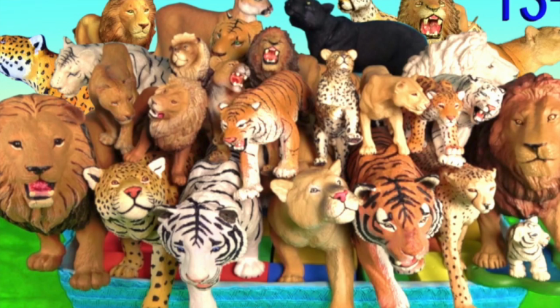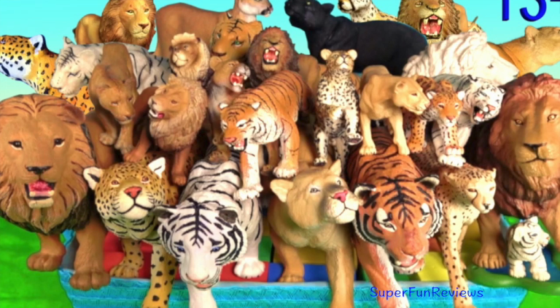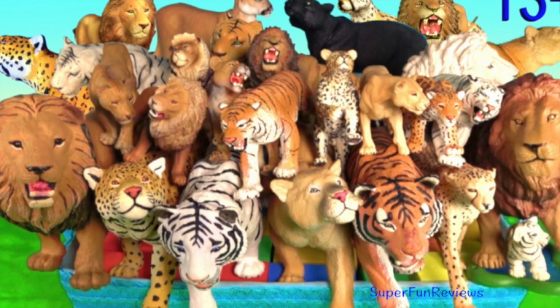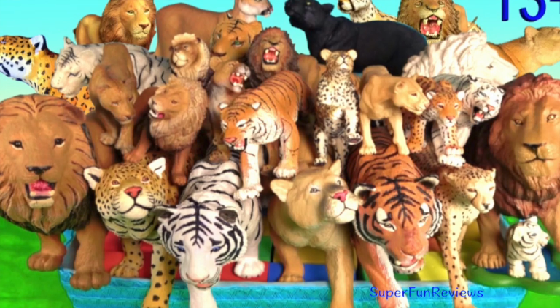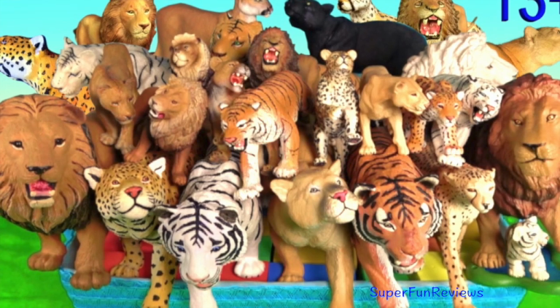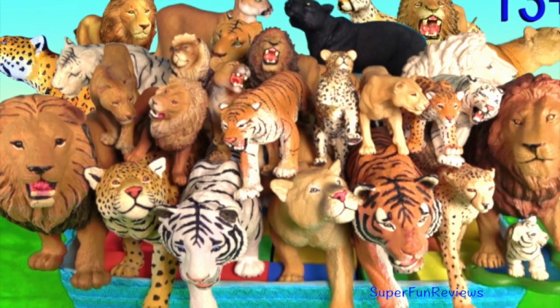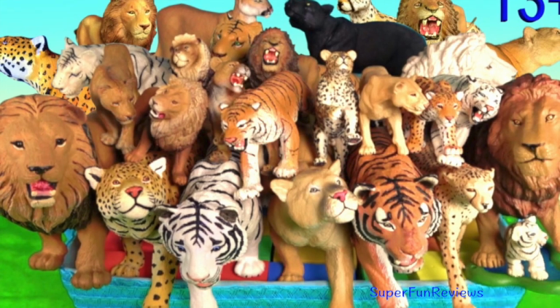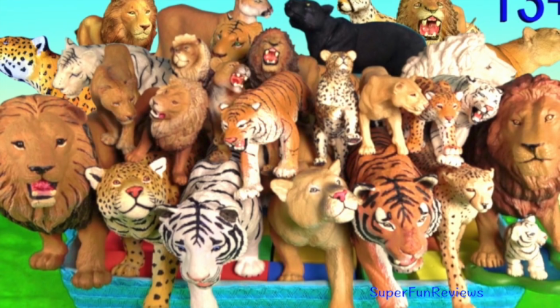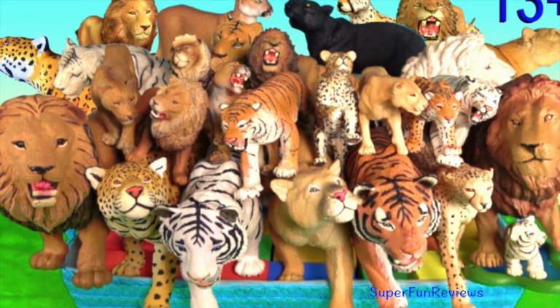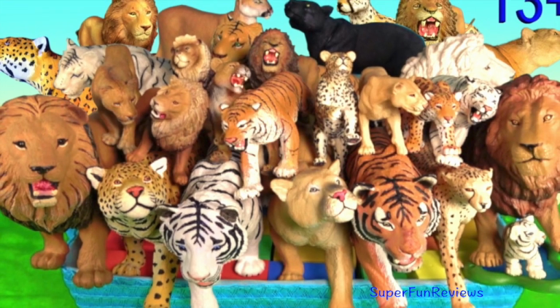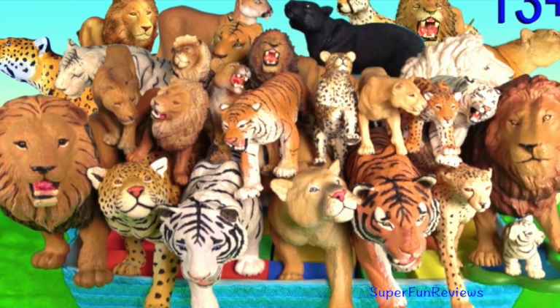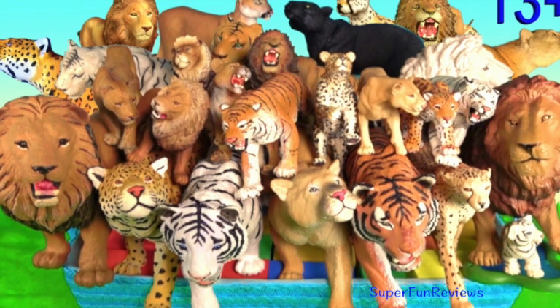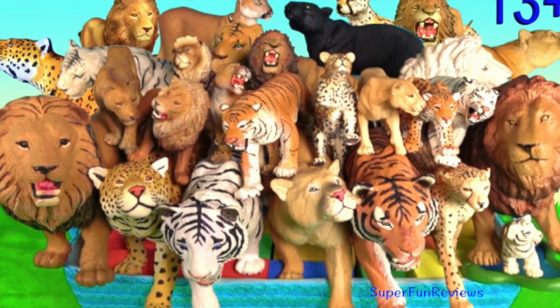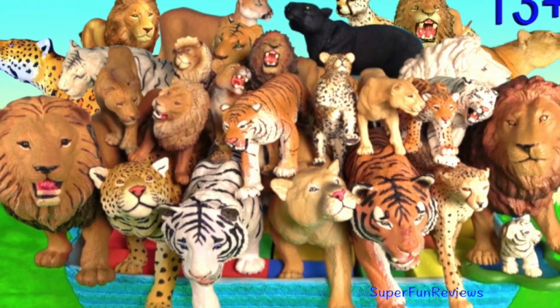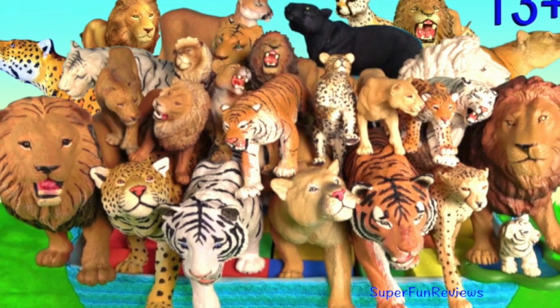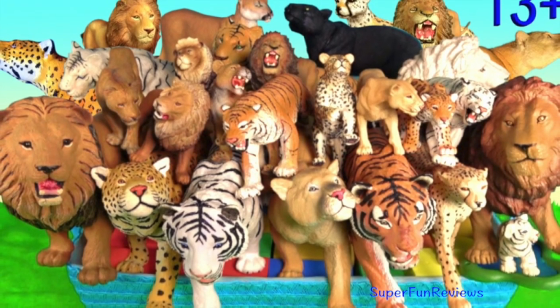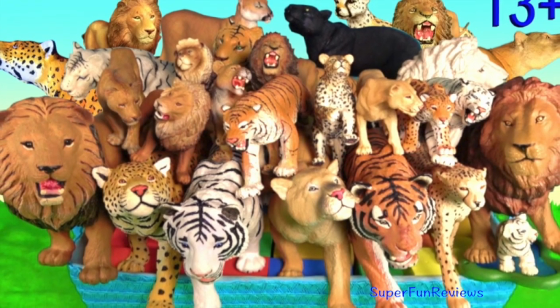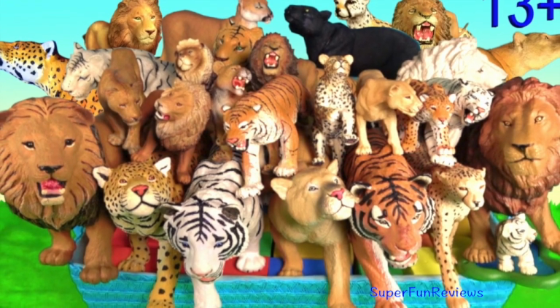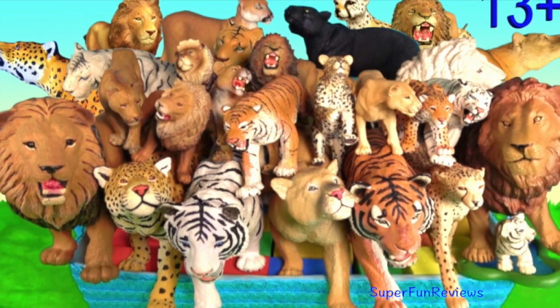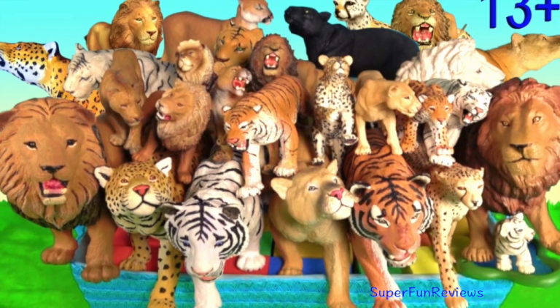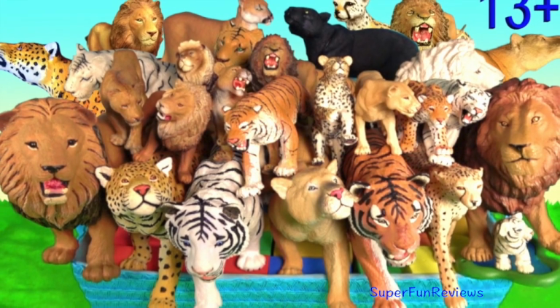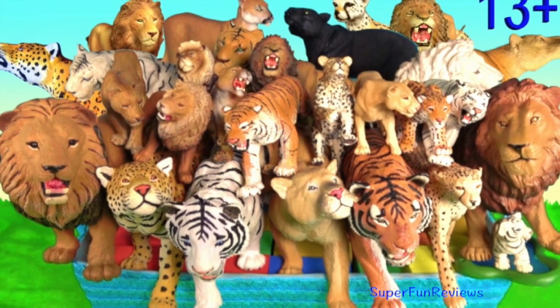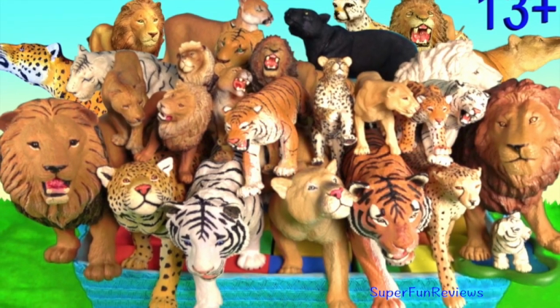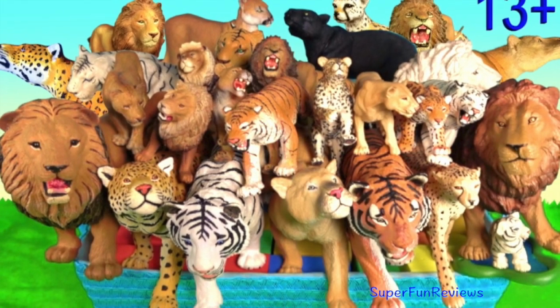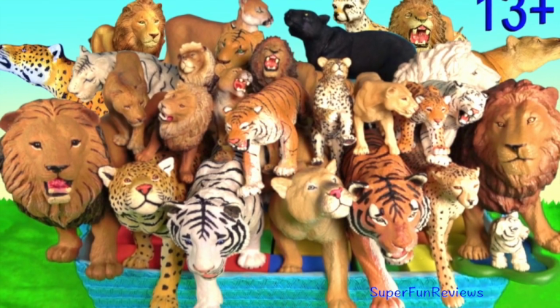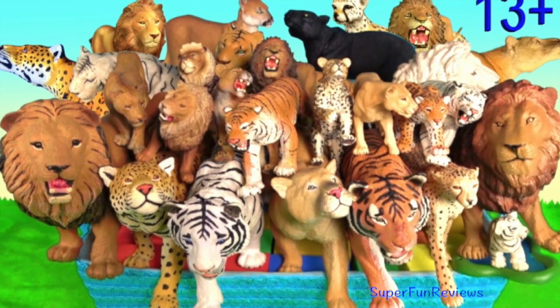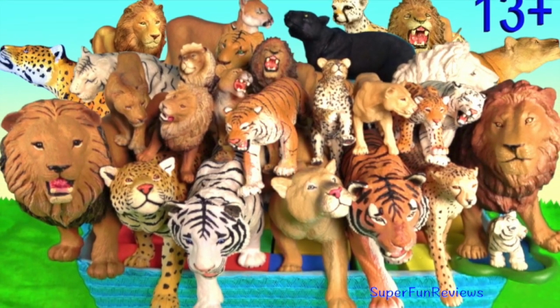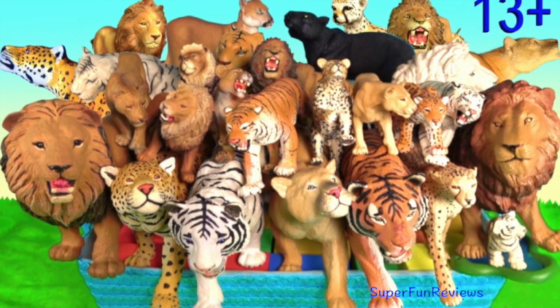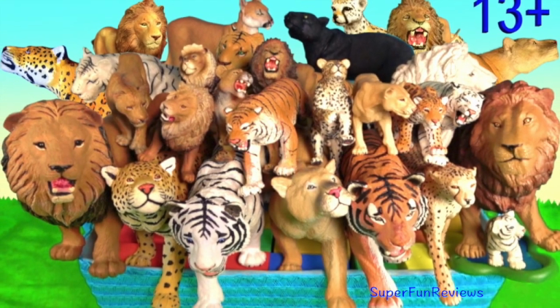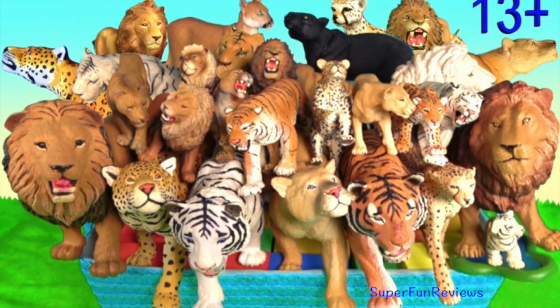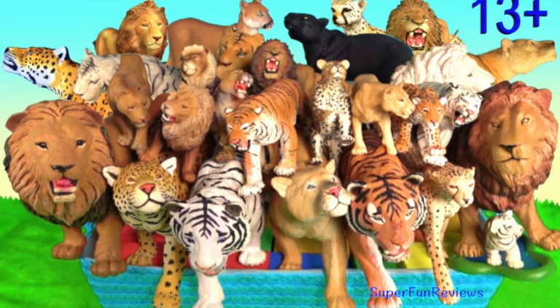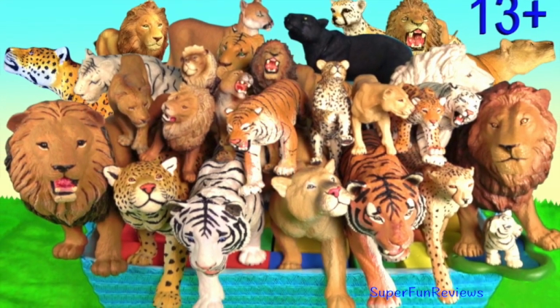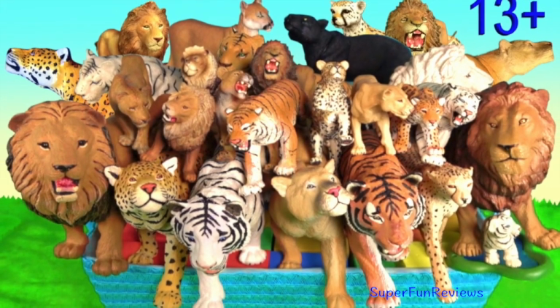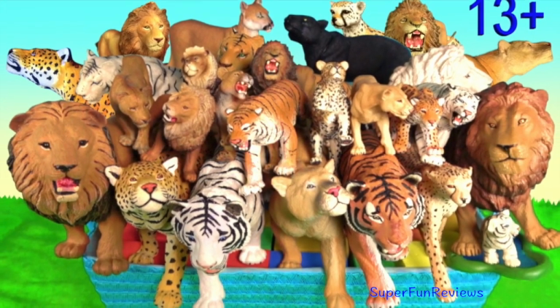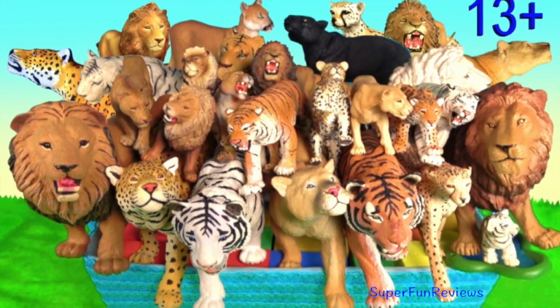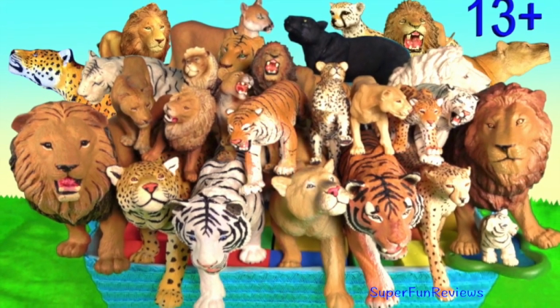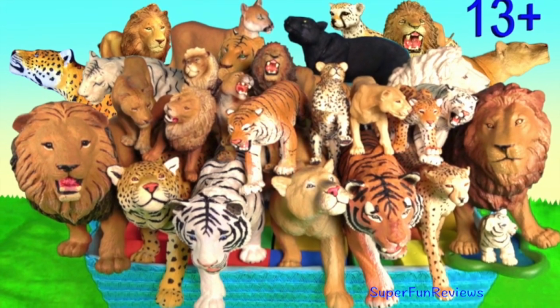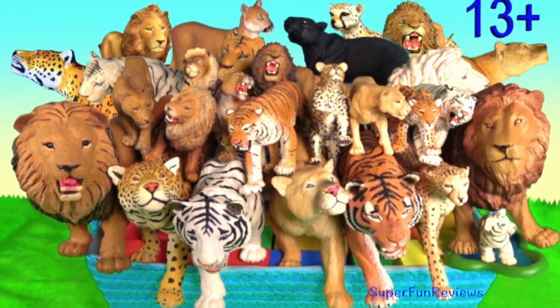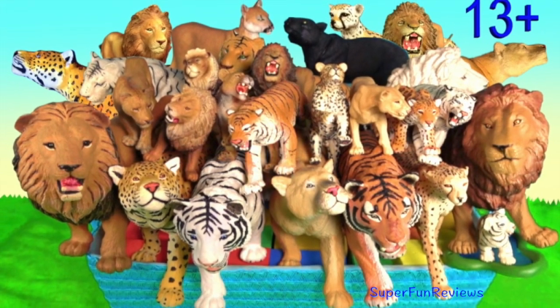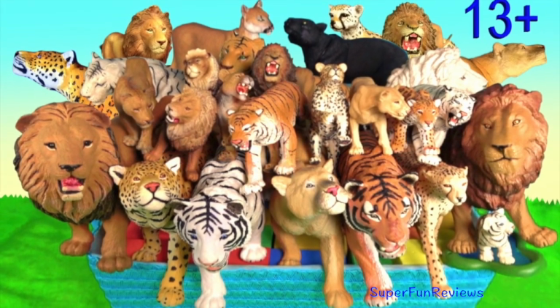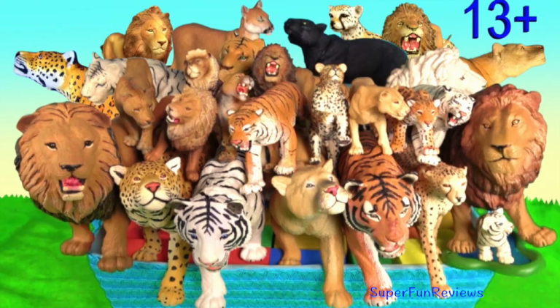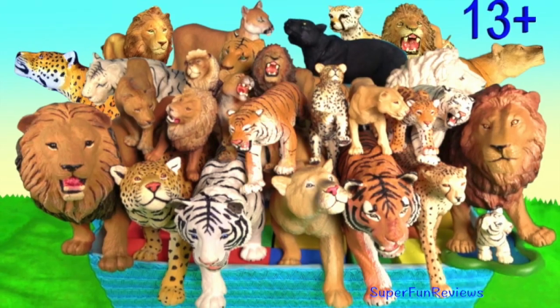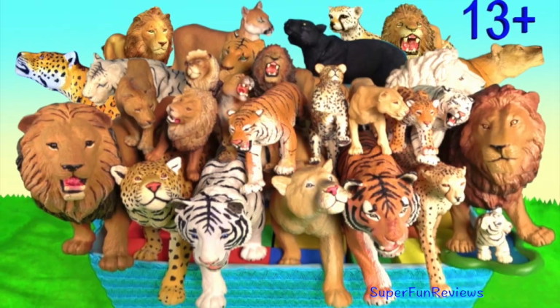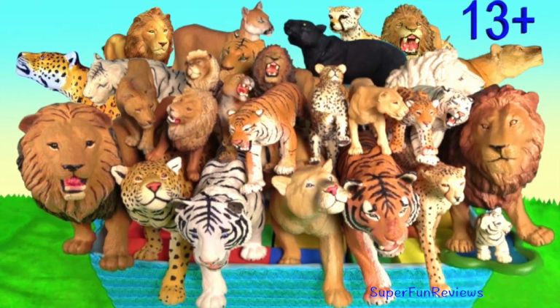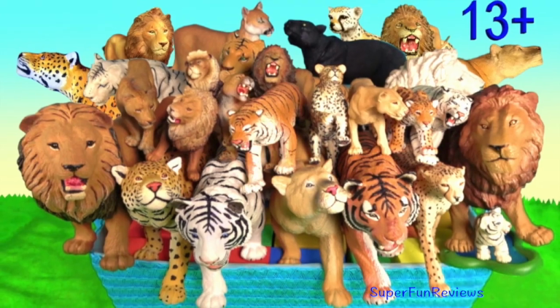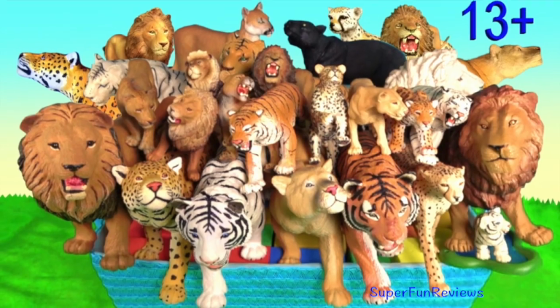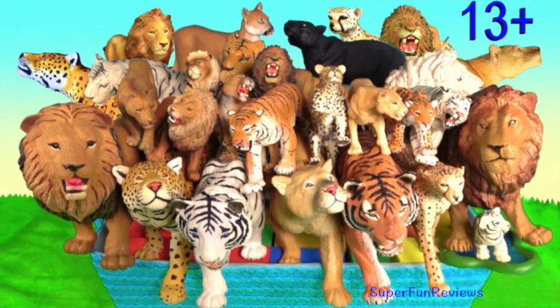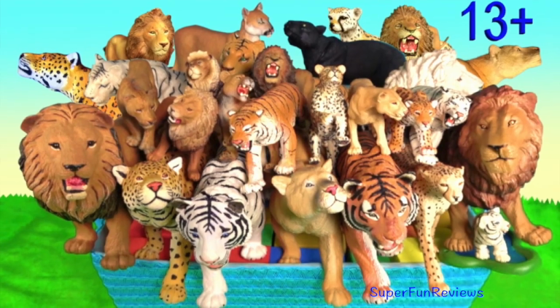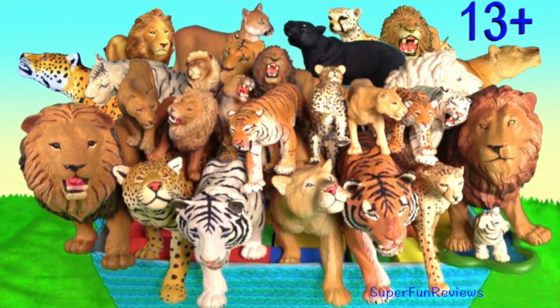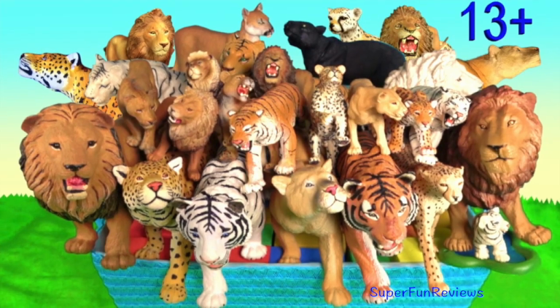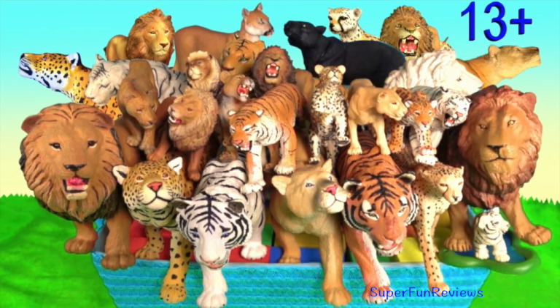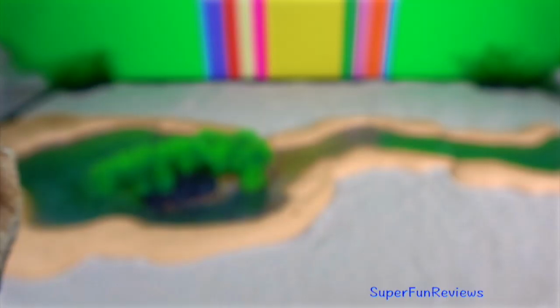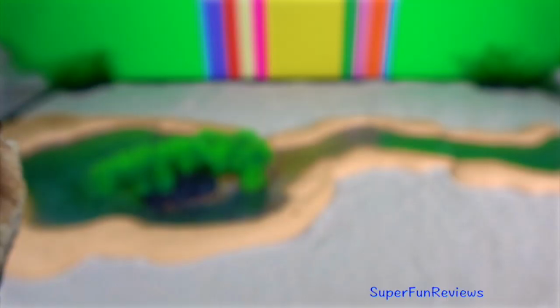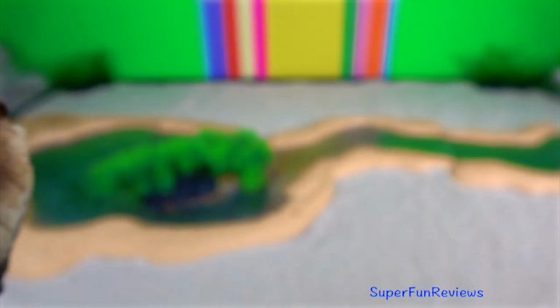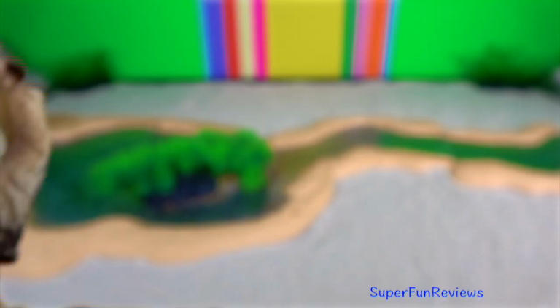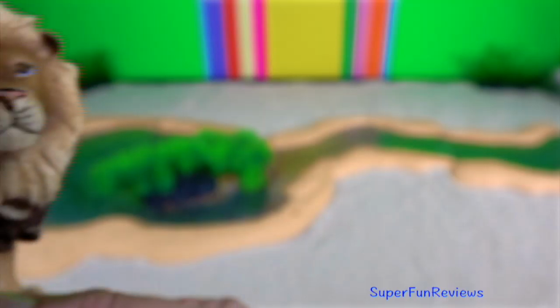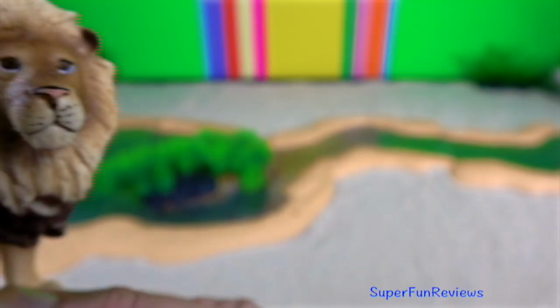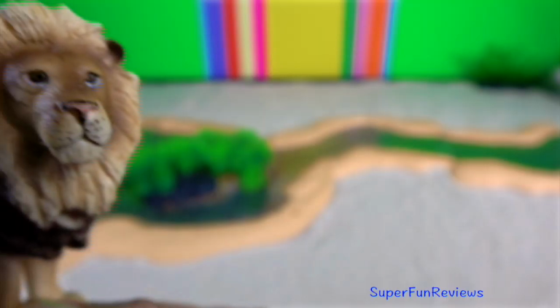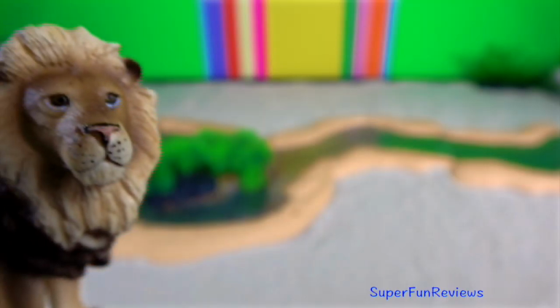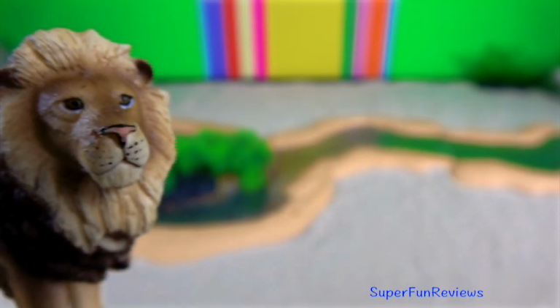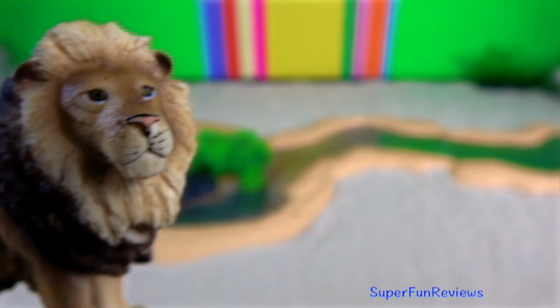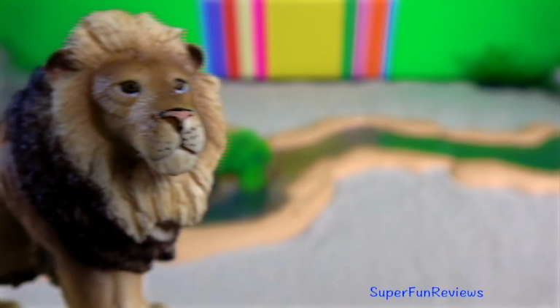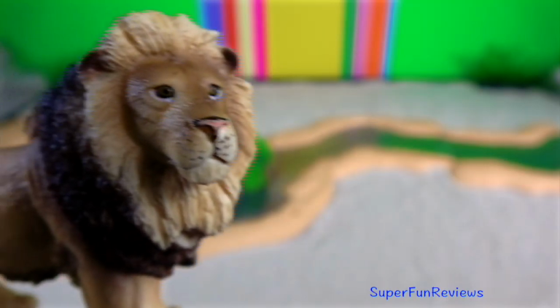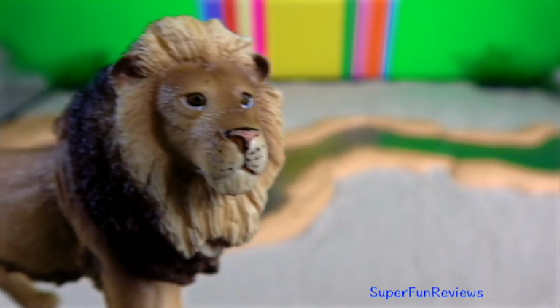Hi, it's Kerri. I've got some new big cats to show you. I'm going to talk about lions first.